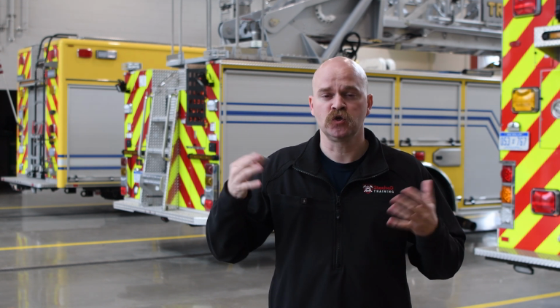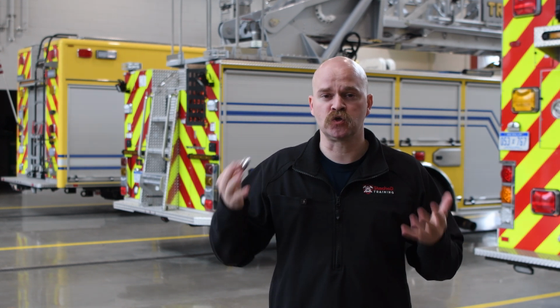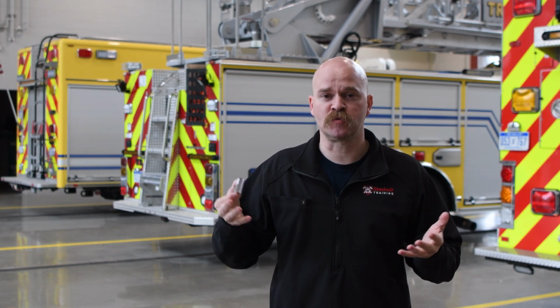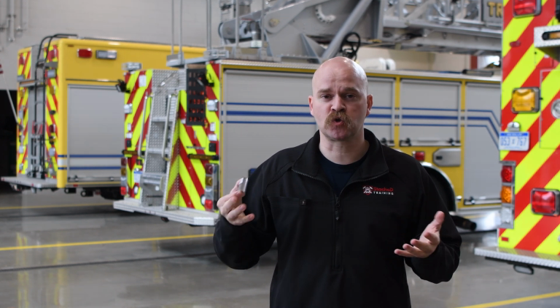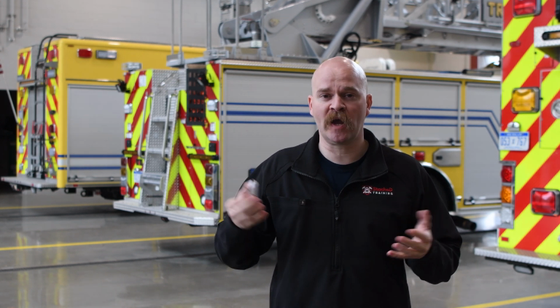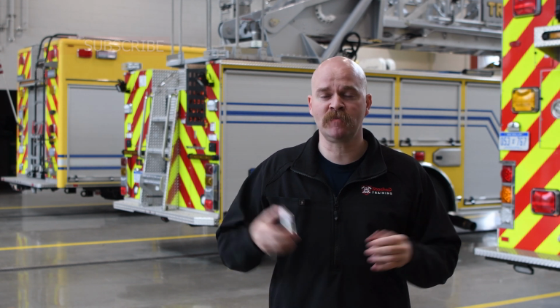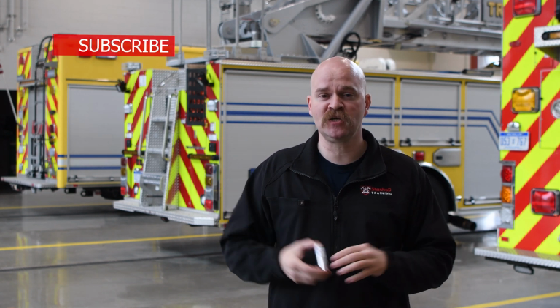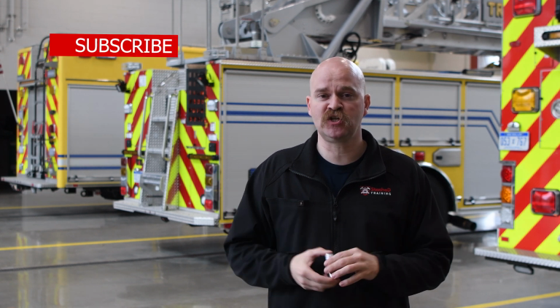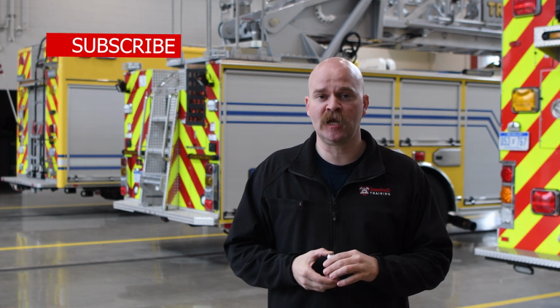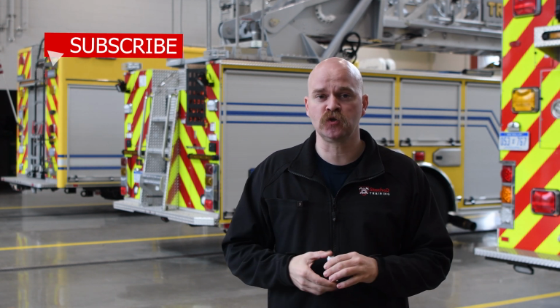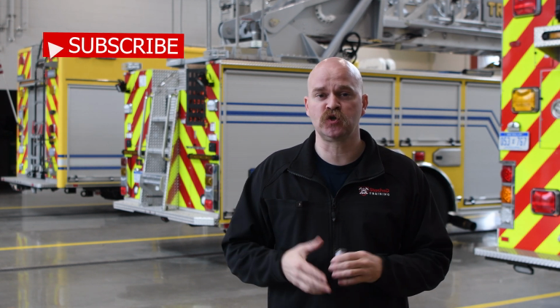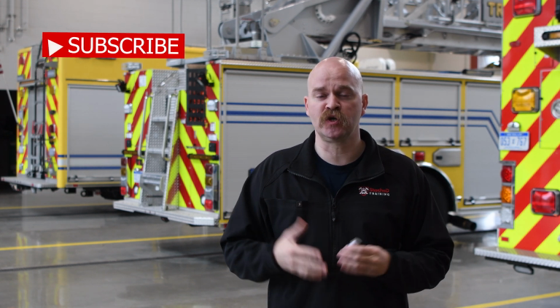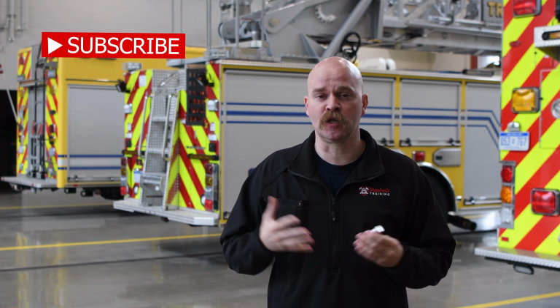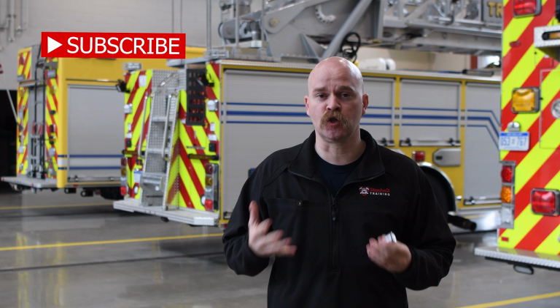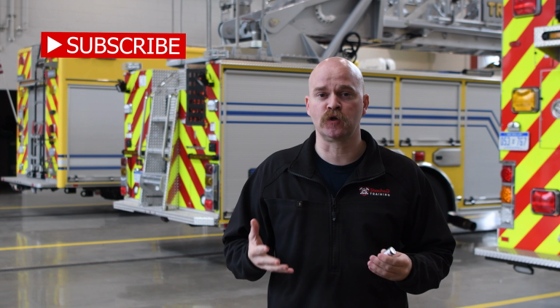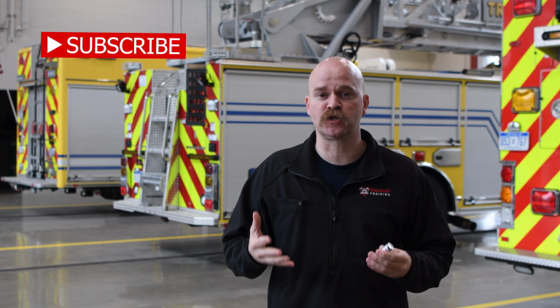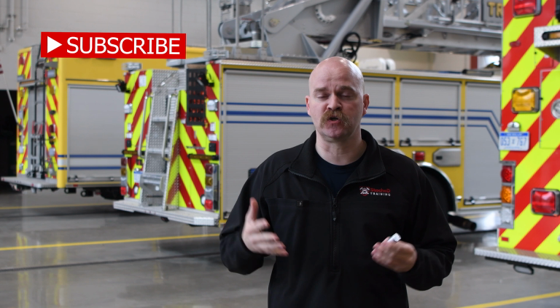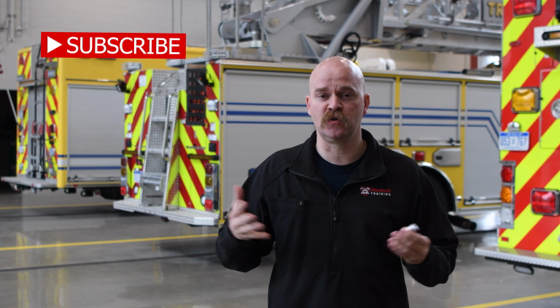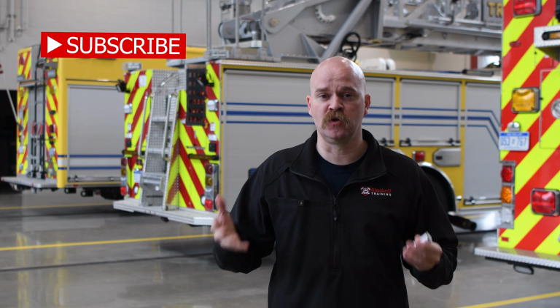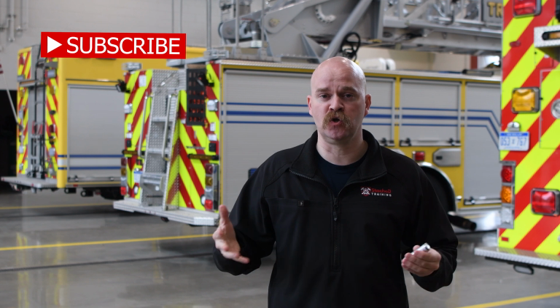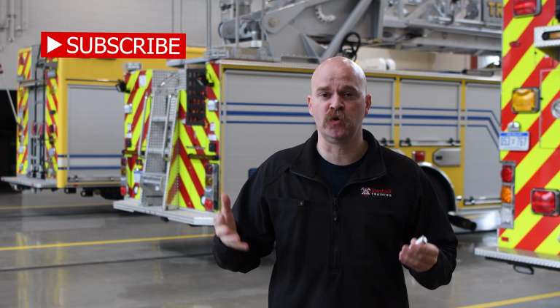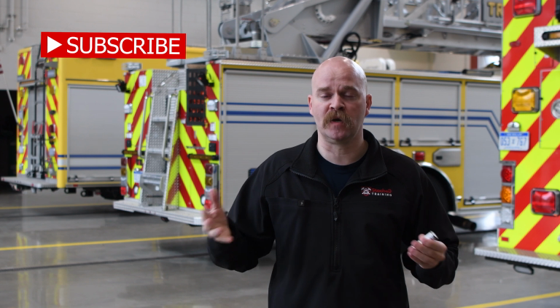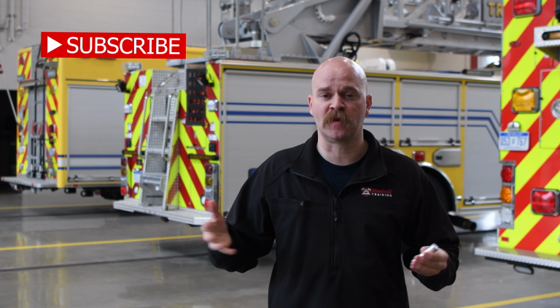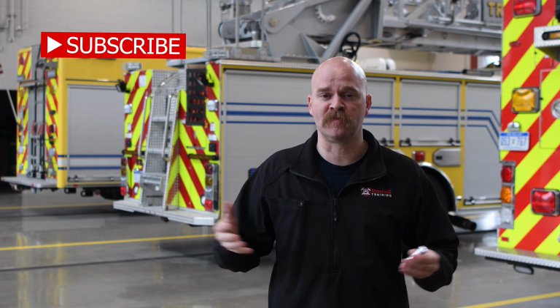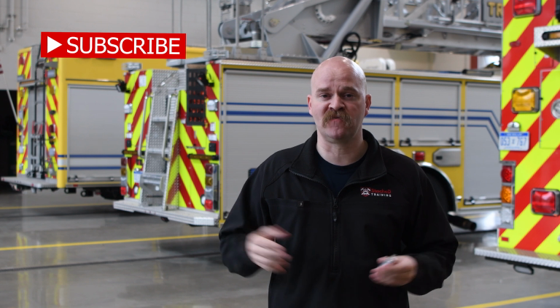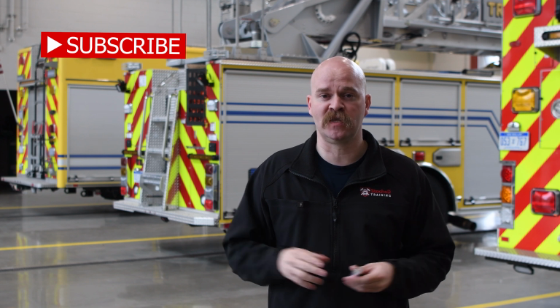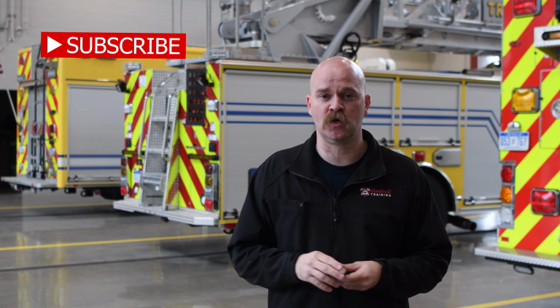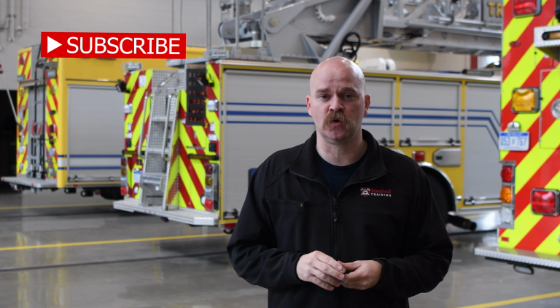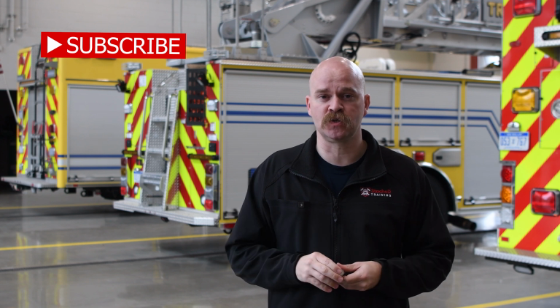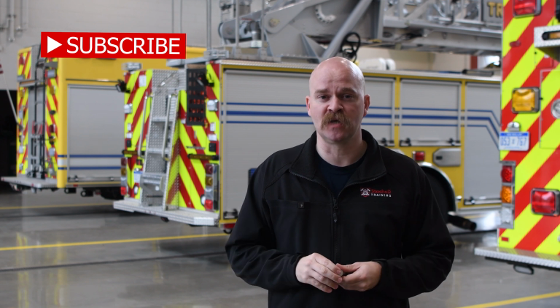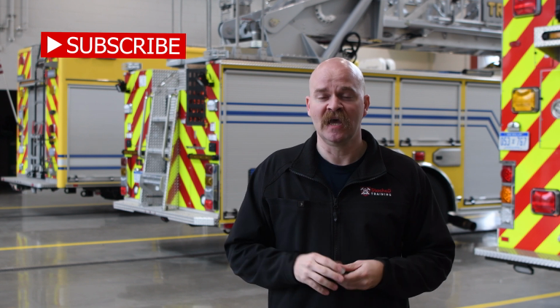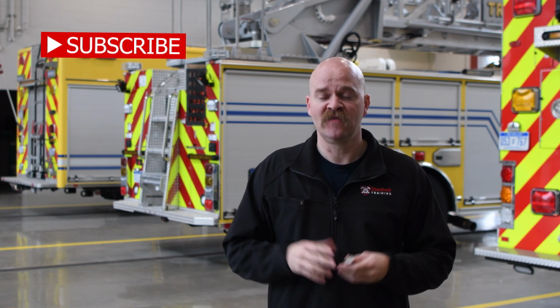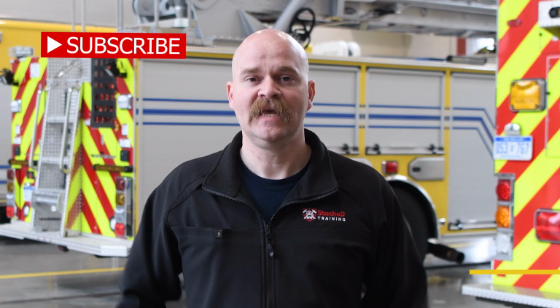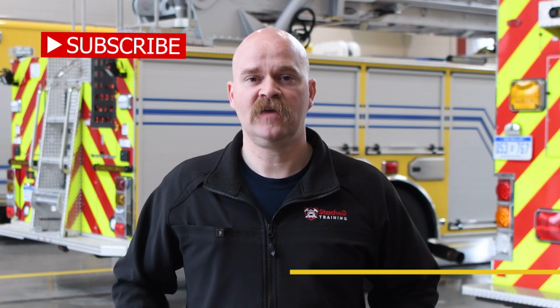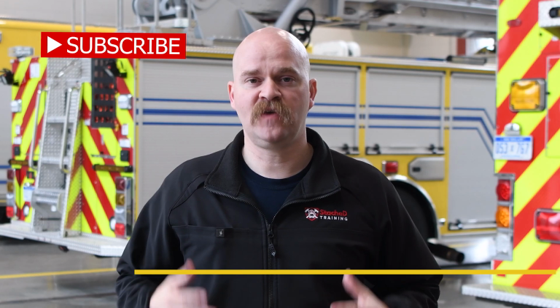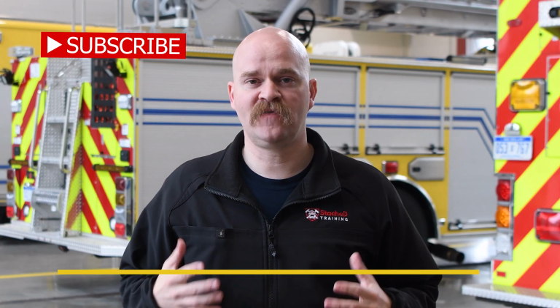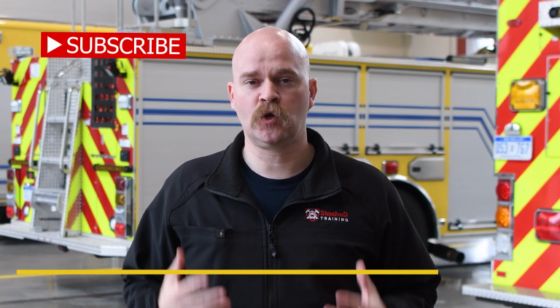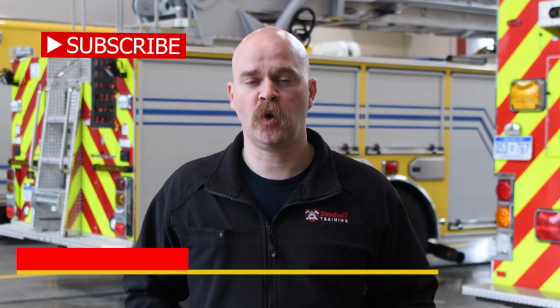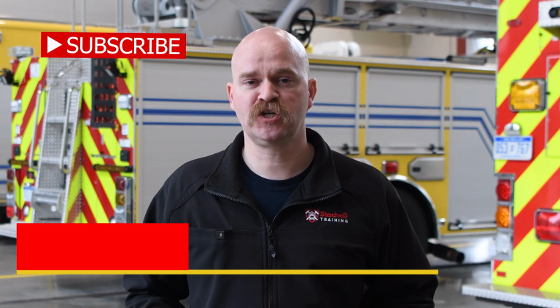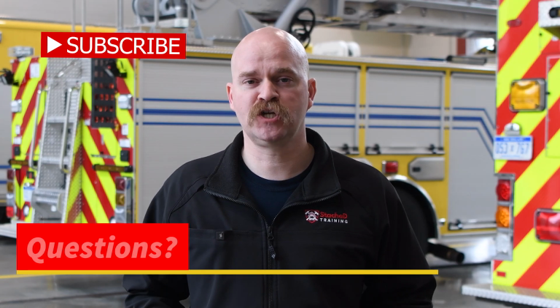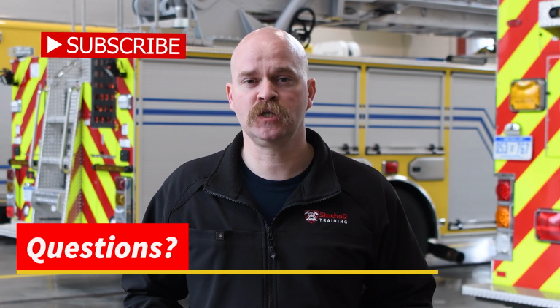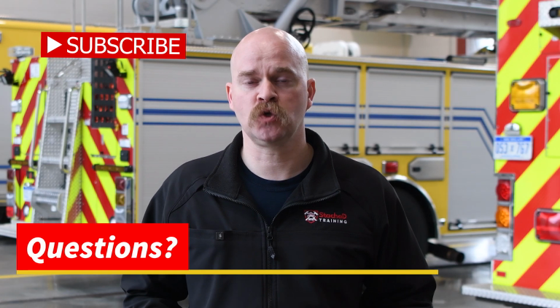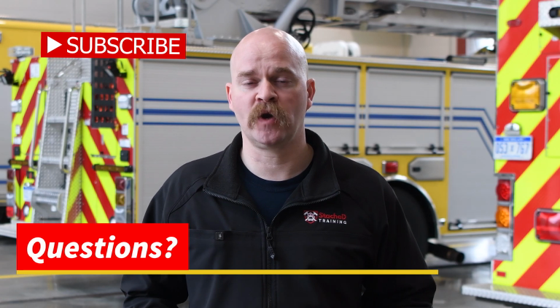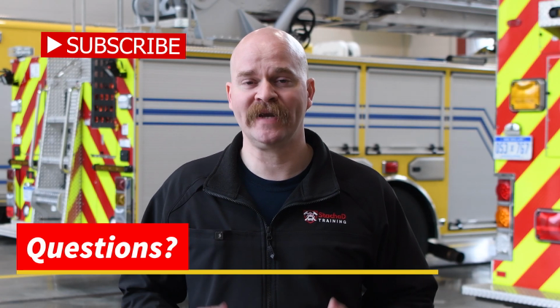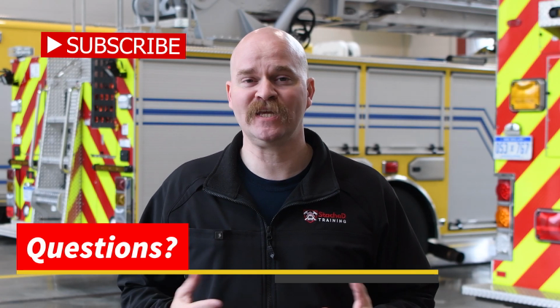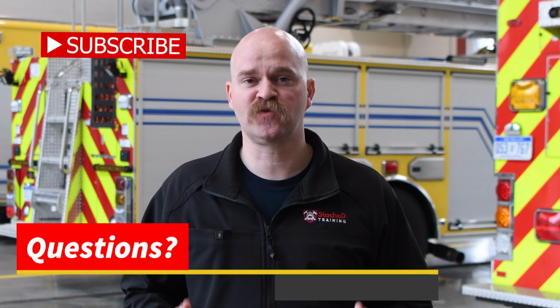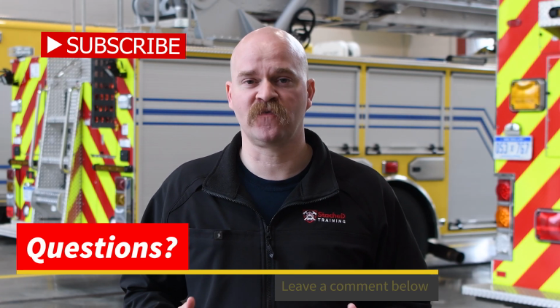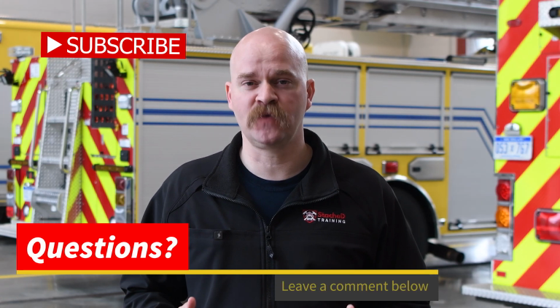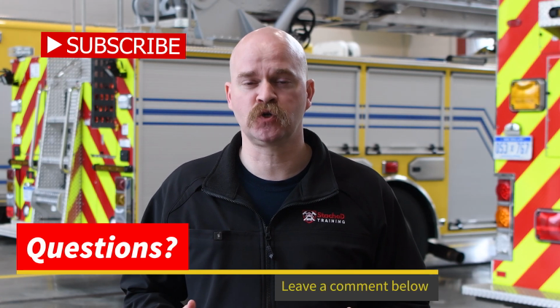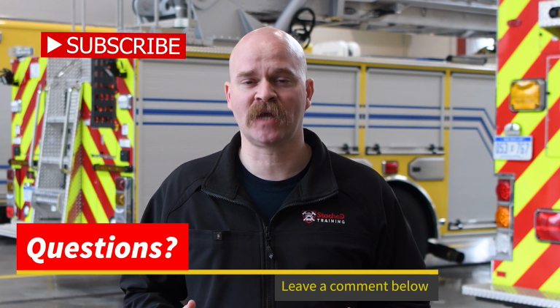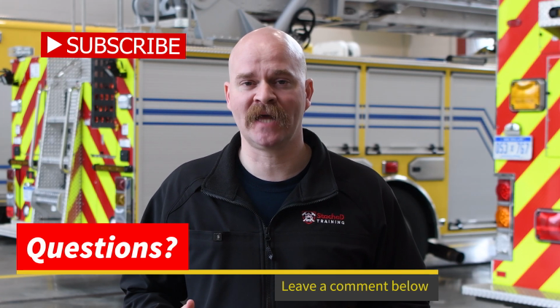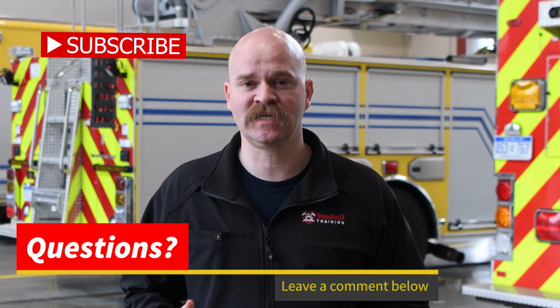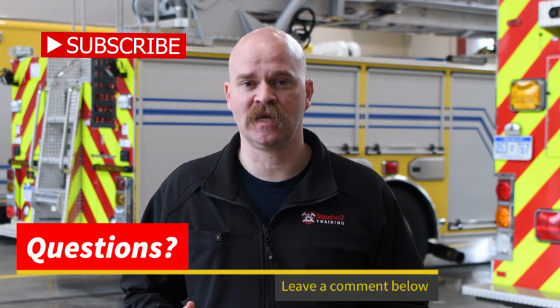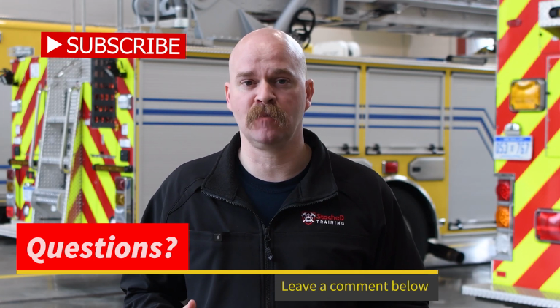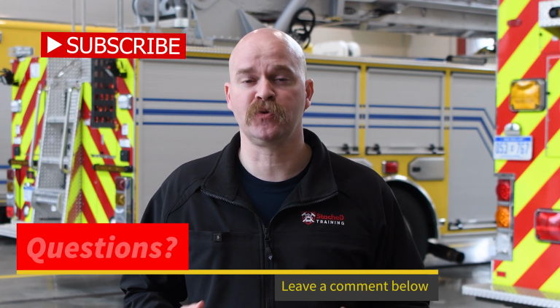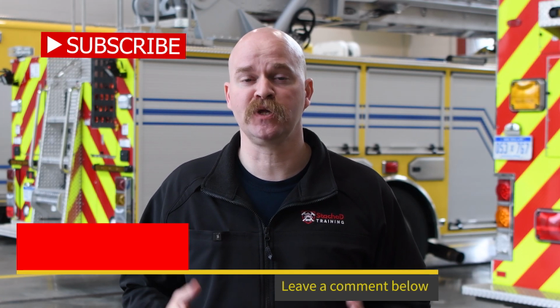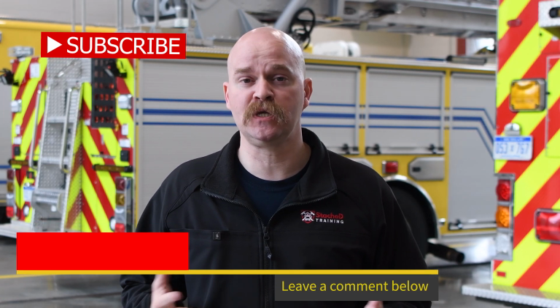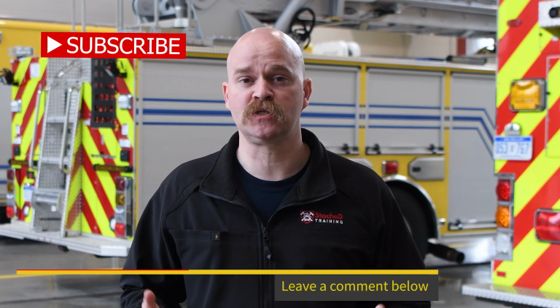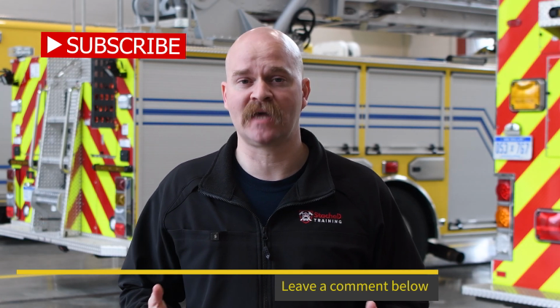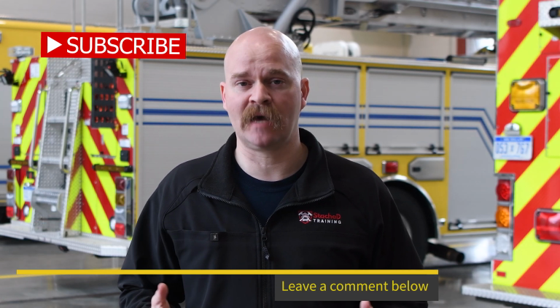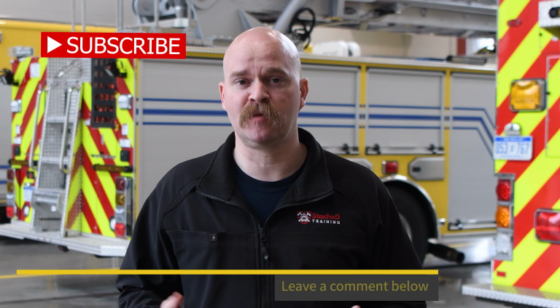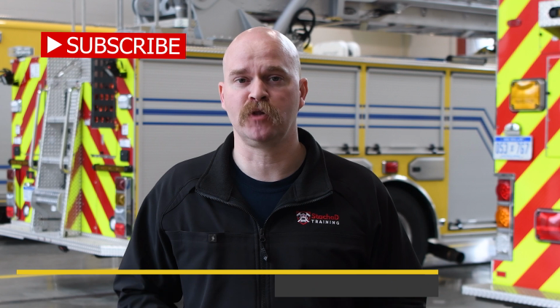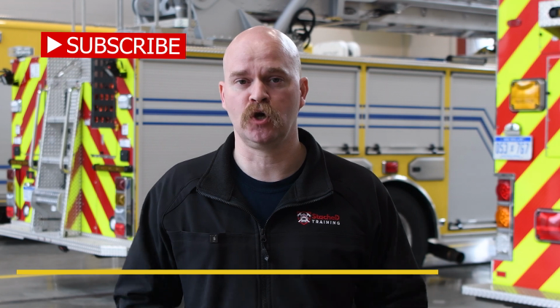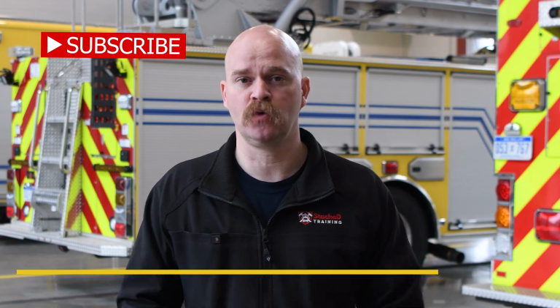Subscribe to my channel so you get alerts to new and upcoming videos. If you have any questions or ideas for future content, please comment below.